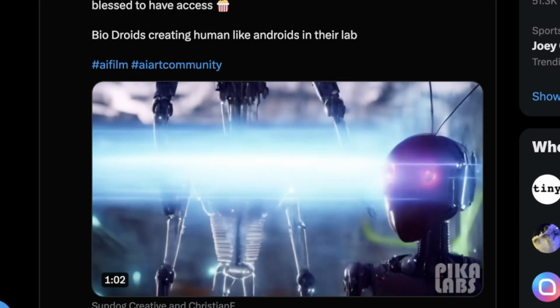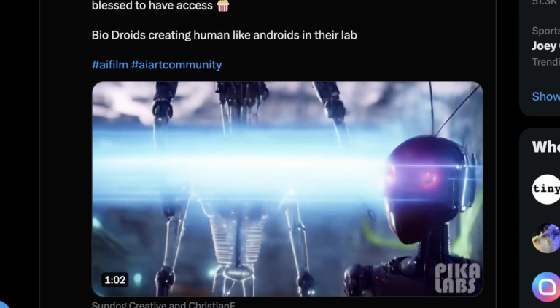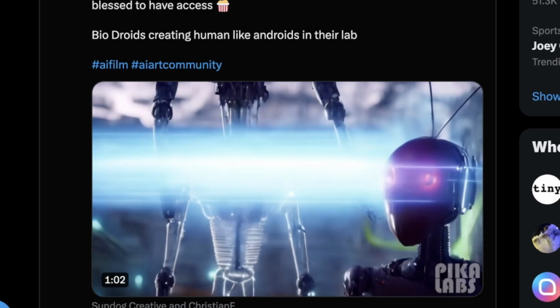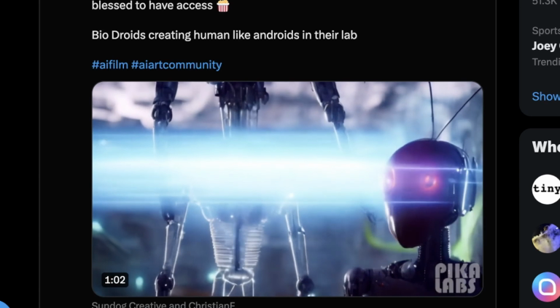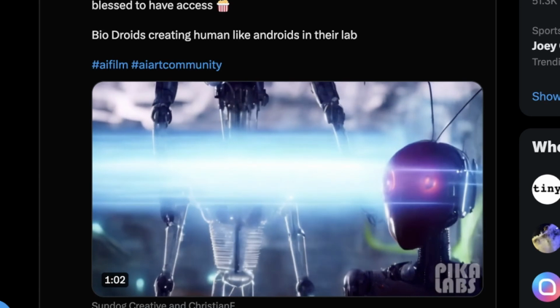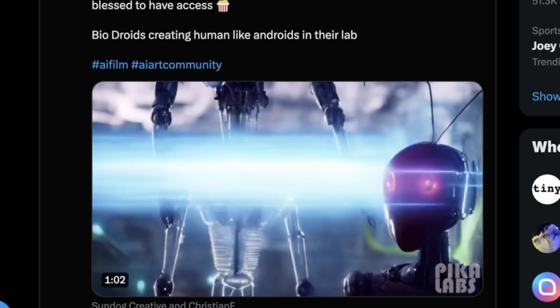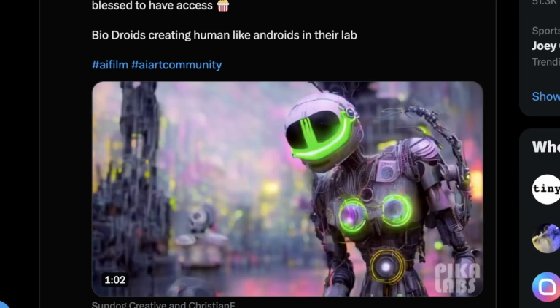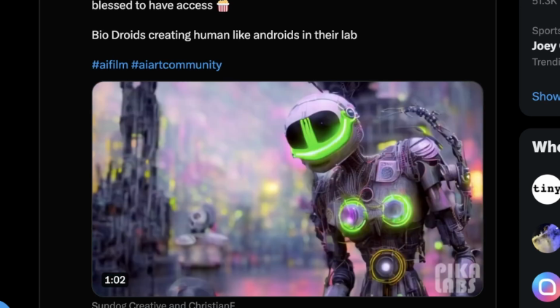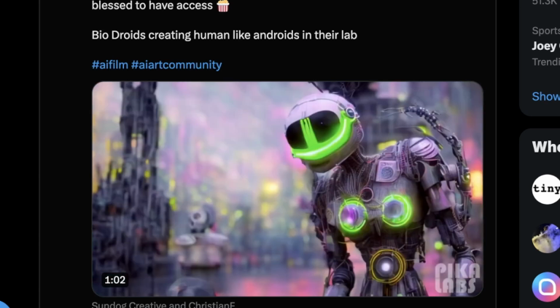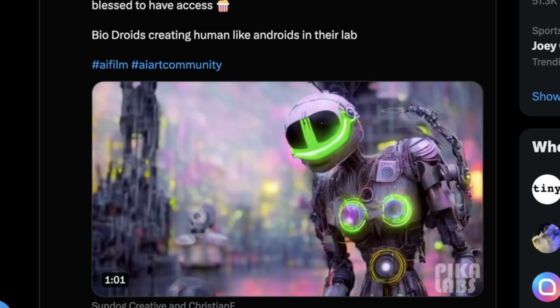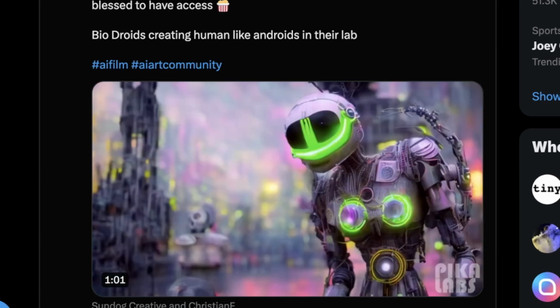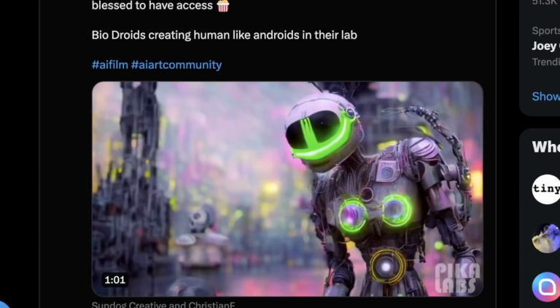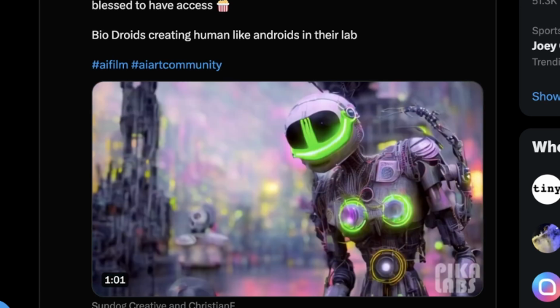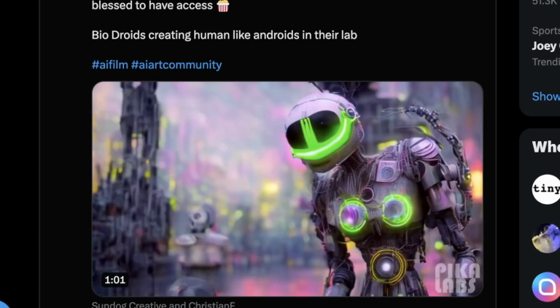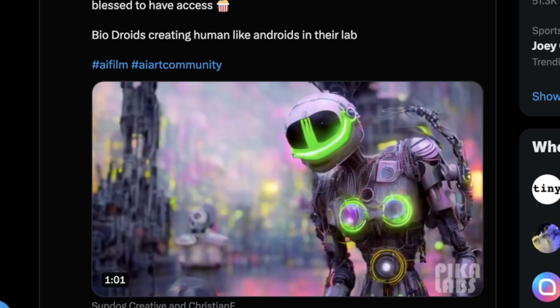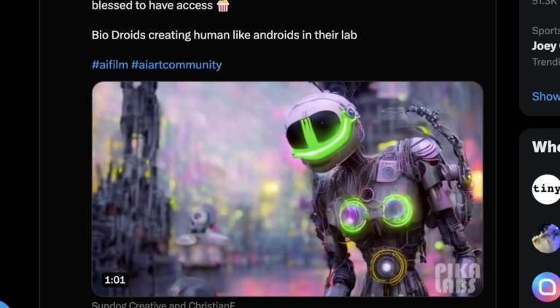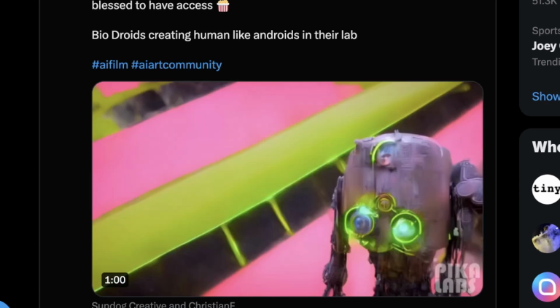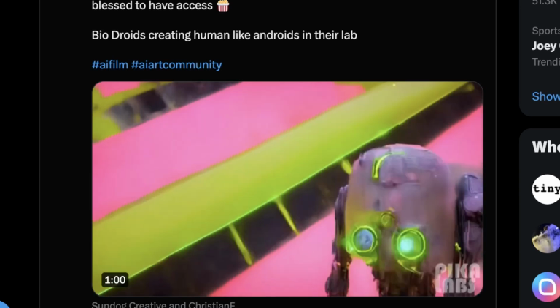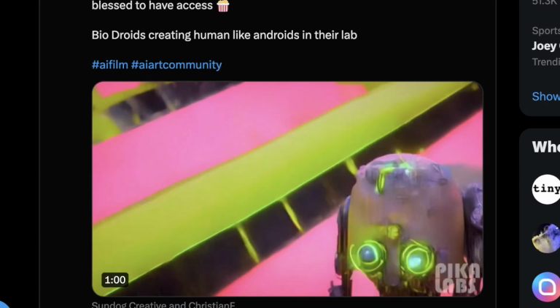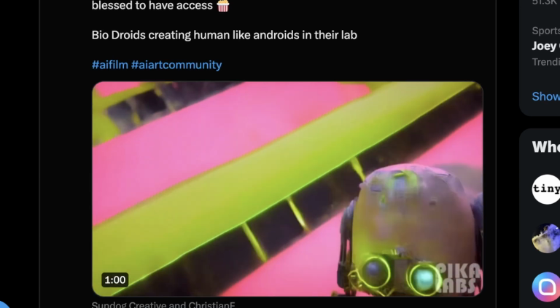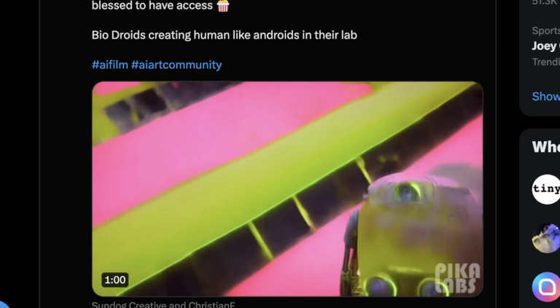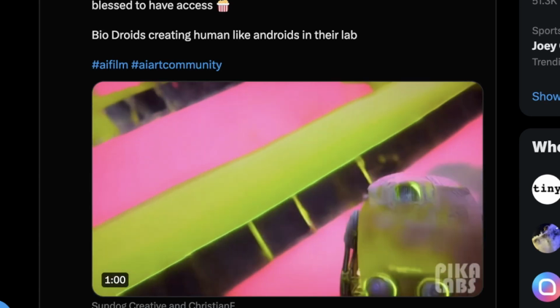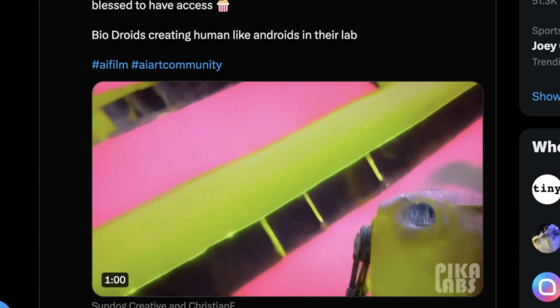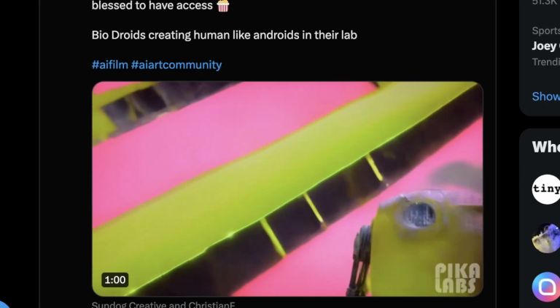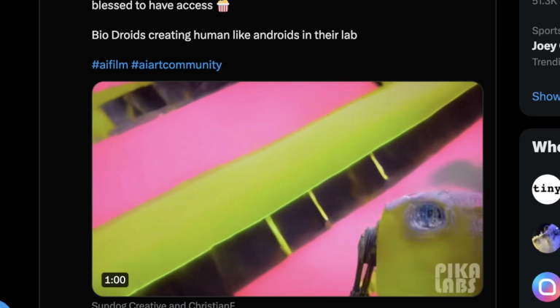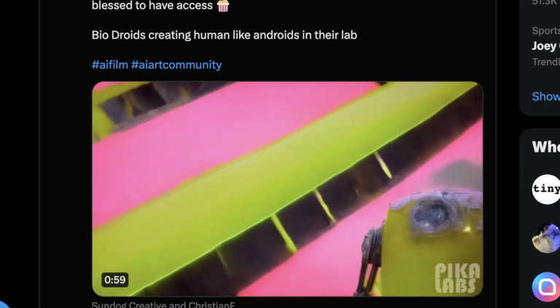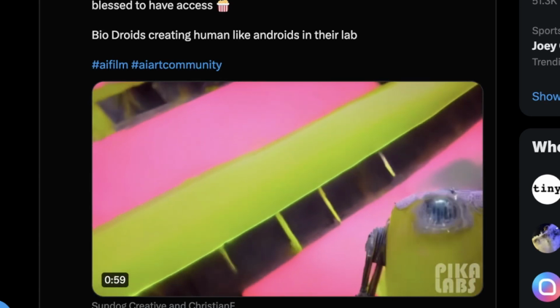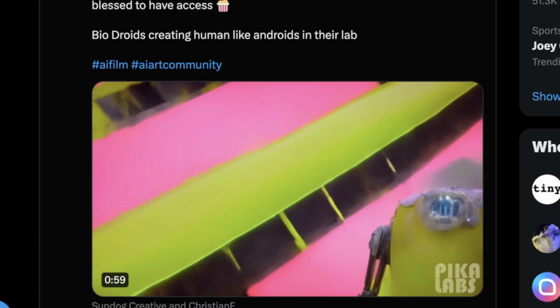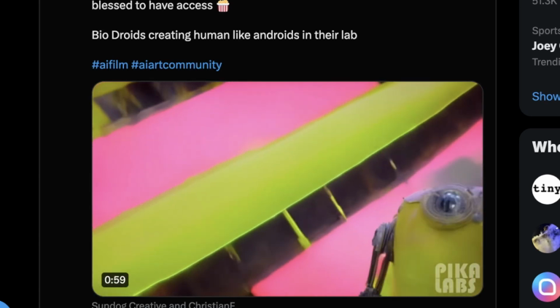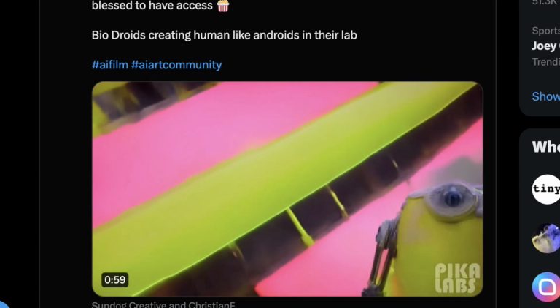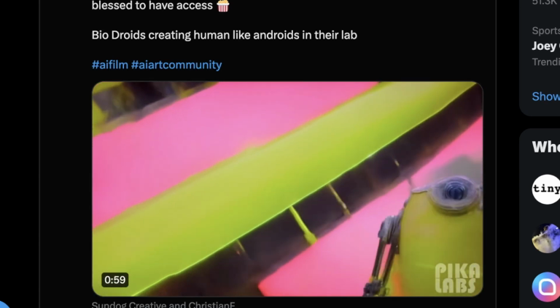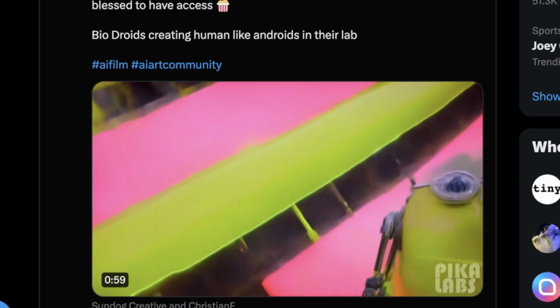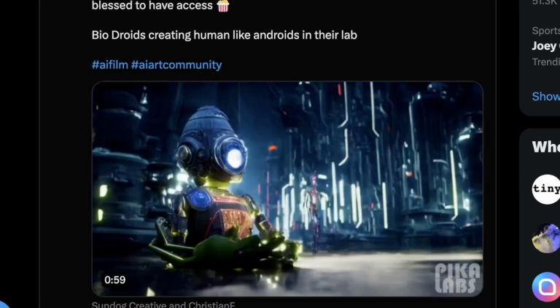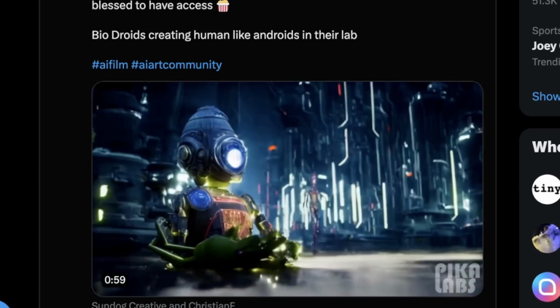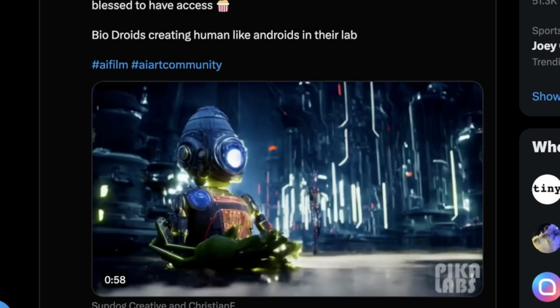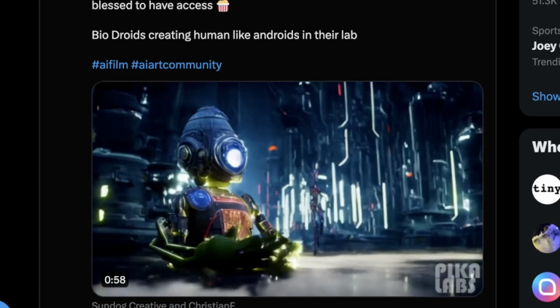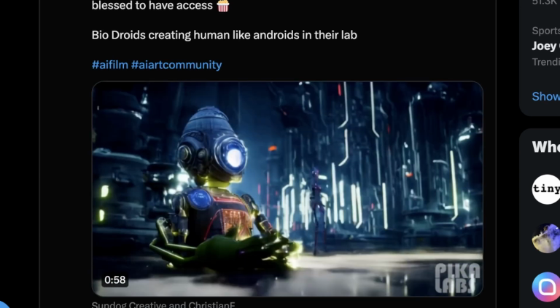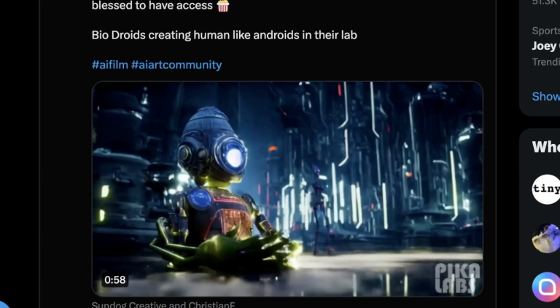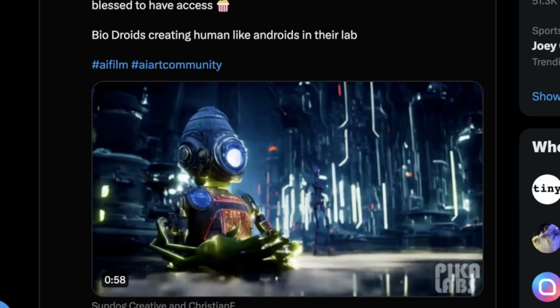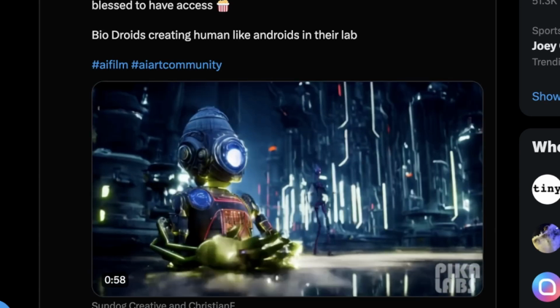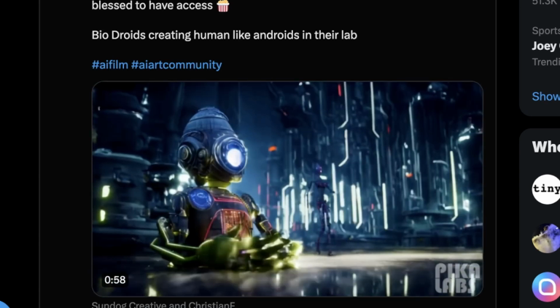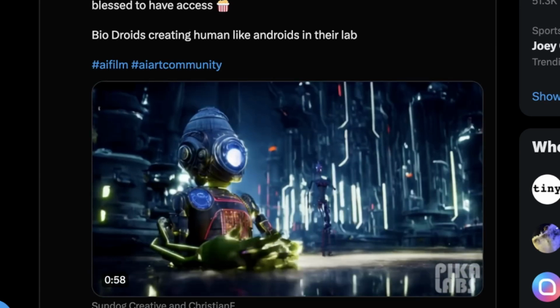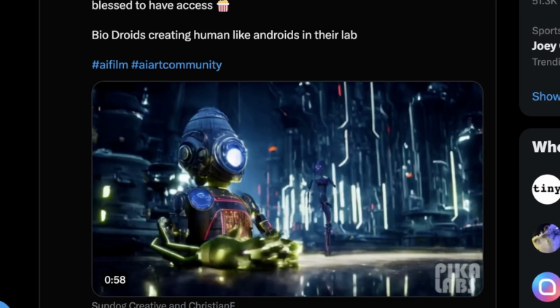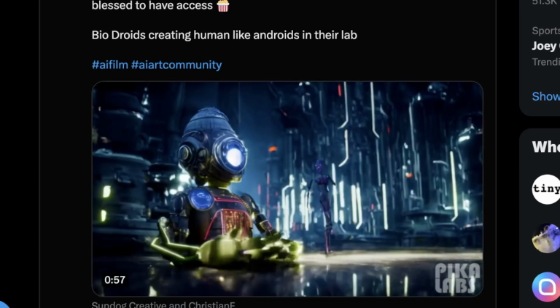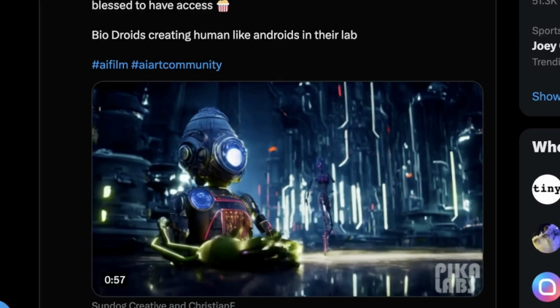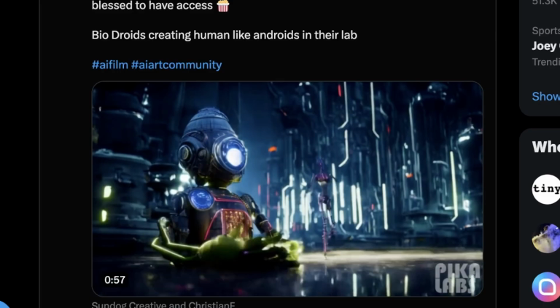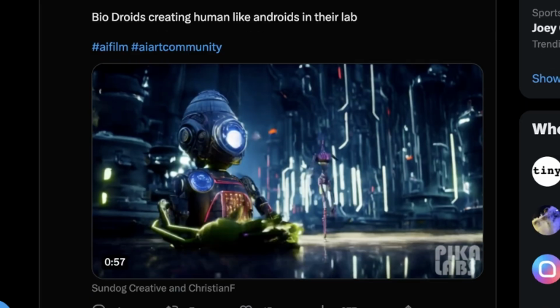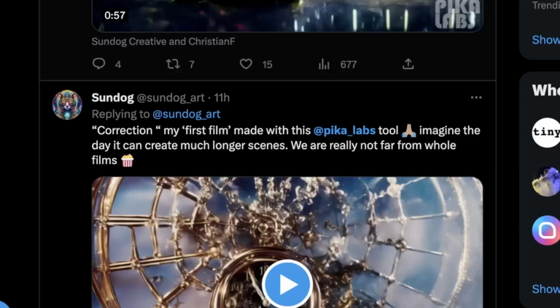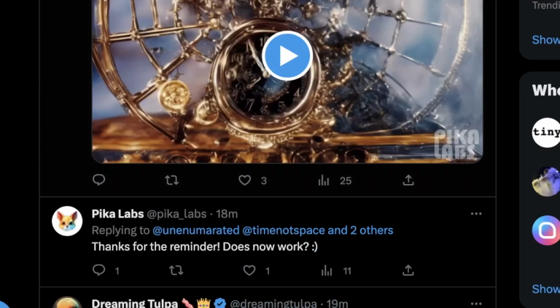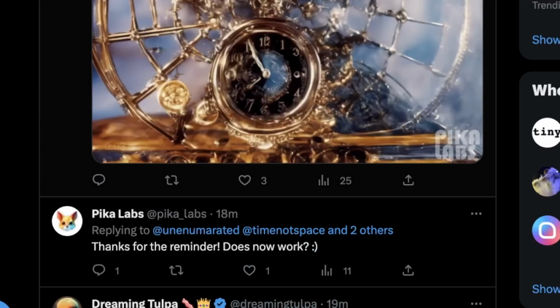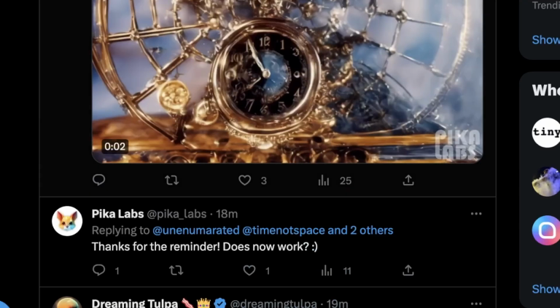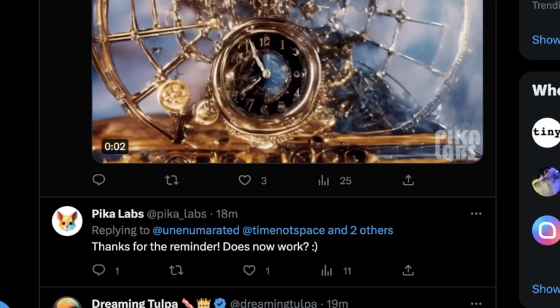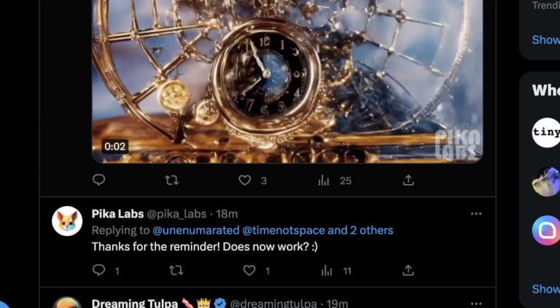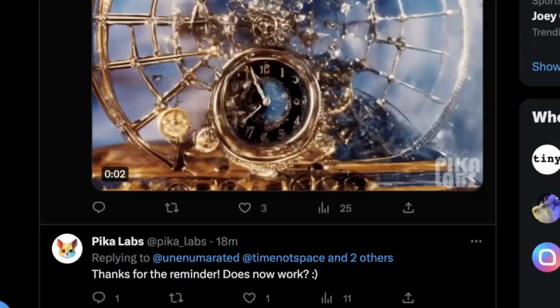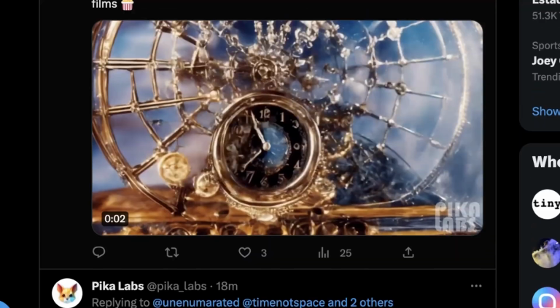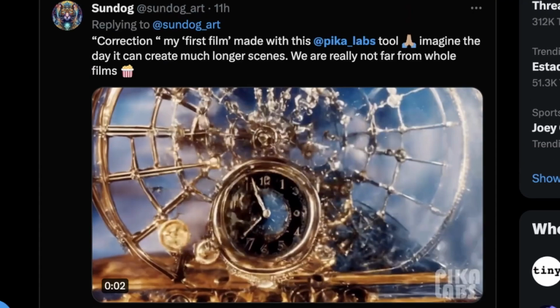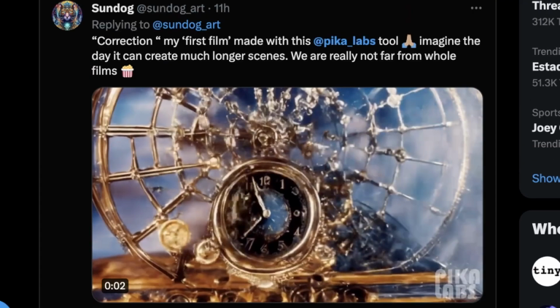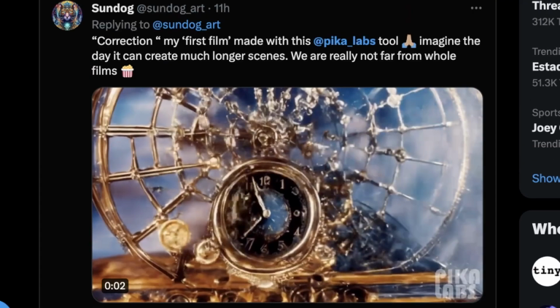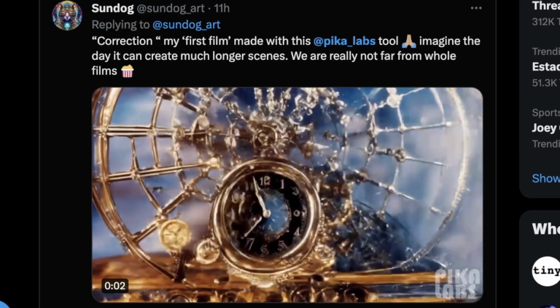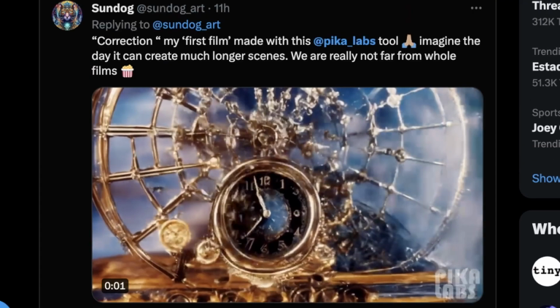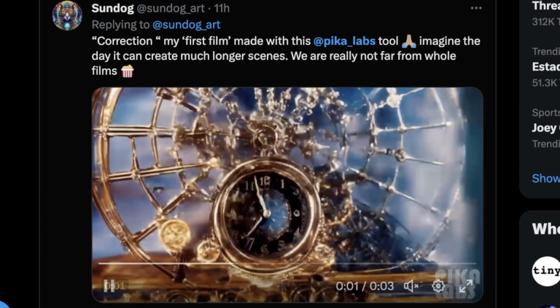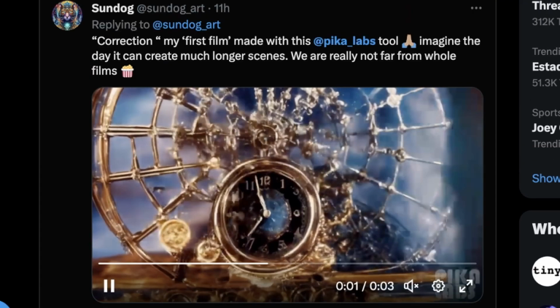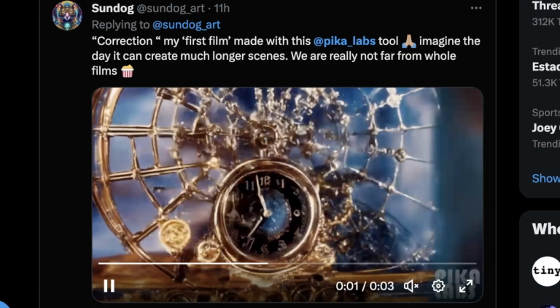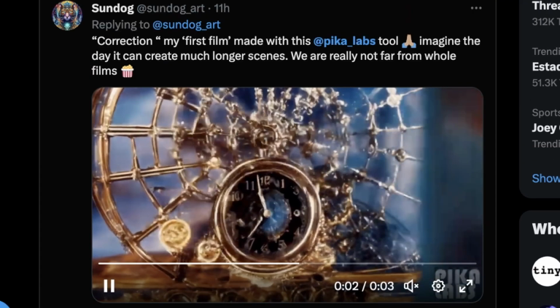I've messed around with RunwayML Gen 2 before, and to get motion to look this good and to have camera movement that's this easy to dictate is not easy and takes dozens of tries to get right. And this model appears to nail it pretty quickly. This video is from a creator on Twitter called Sundog.